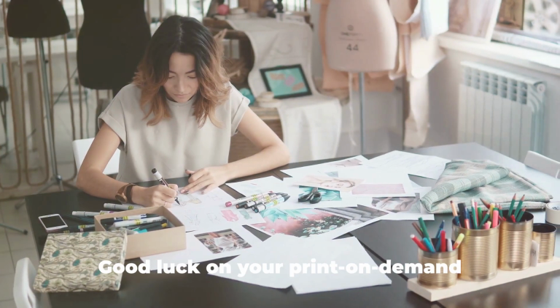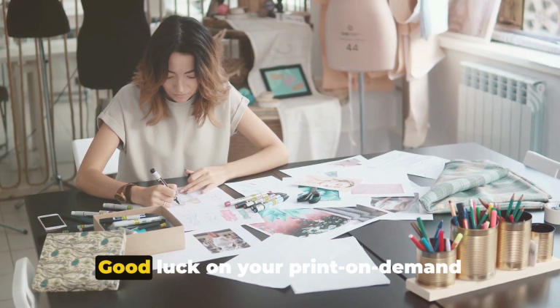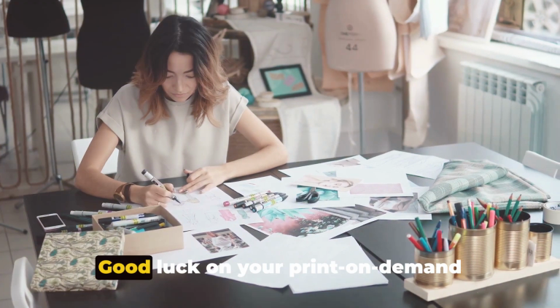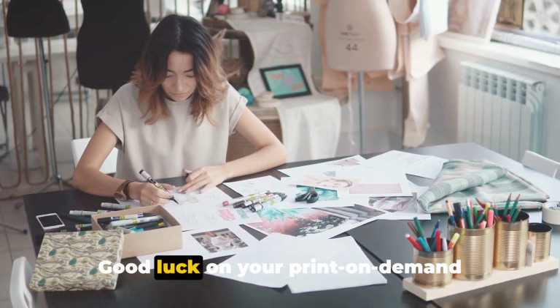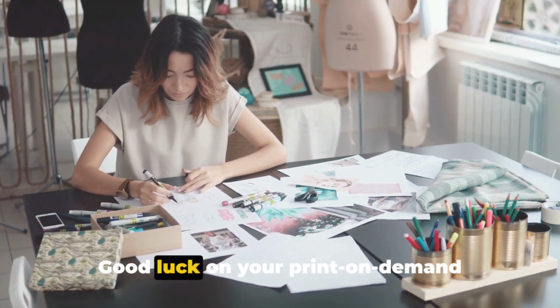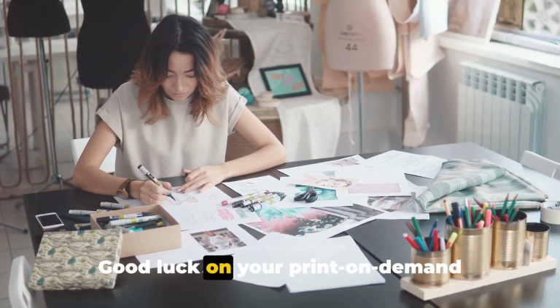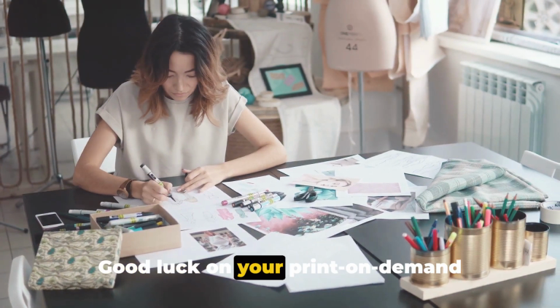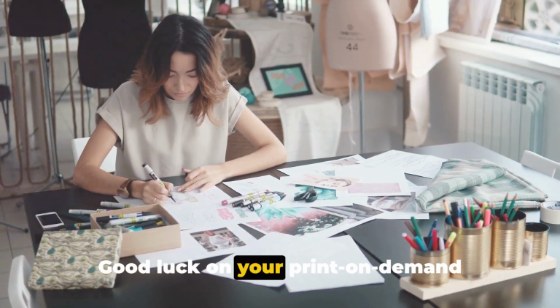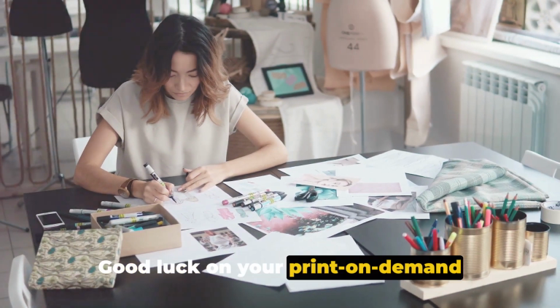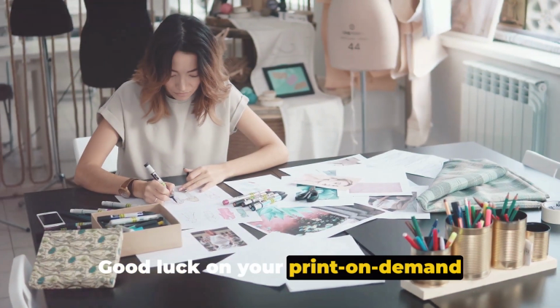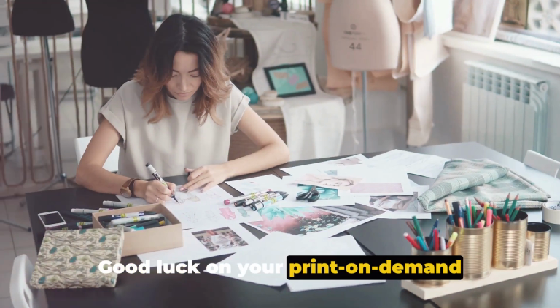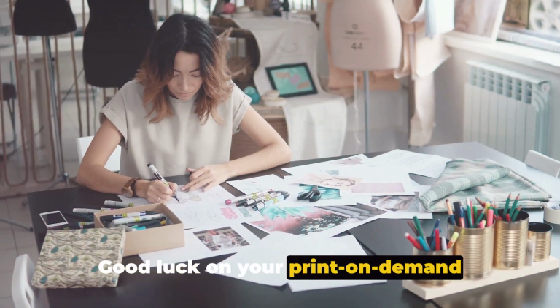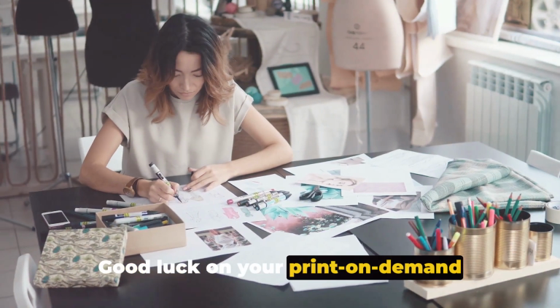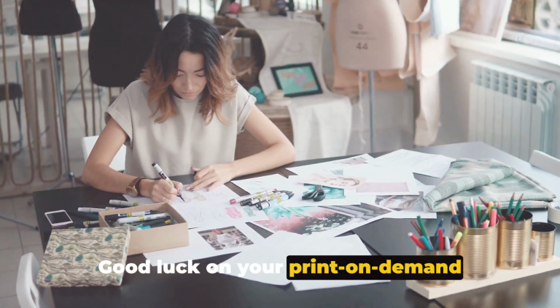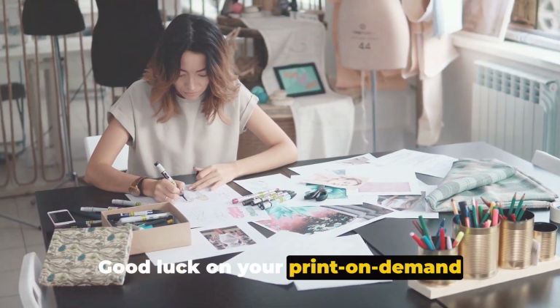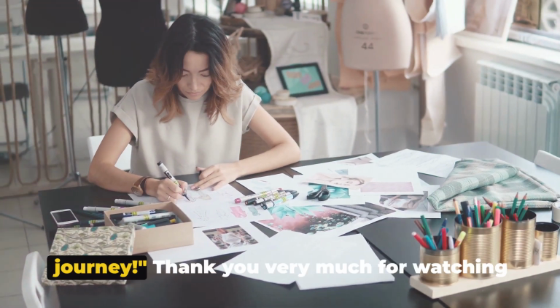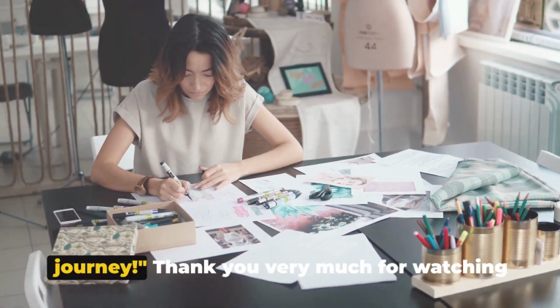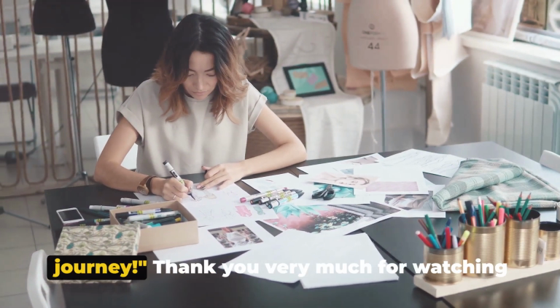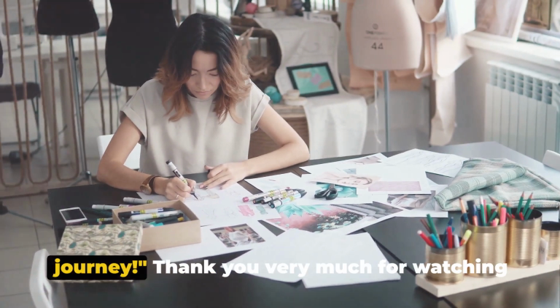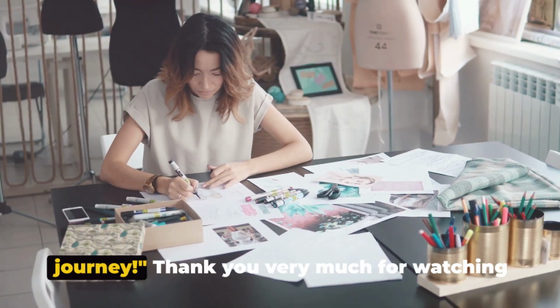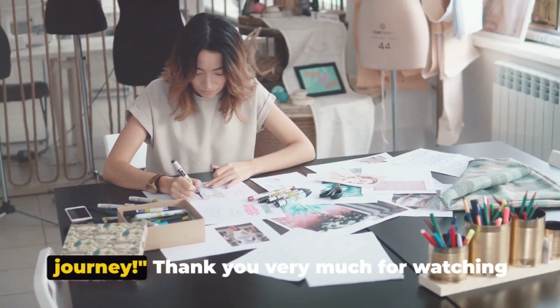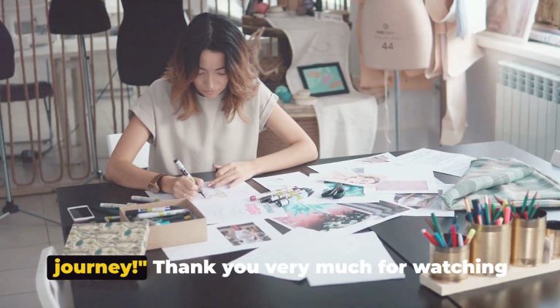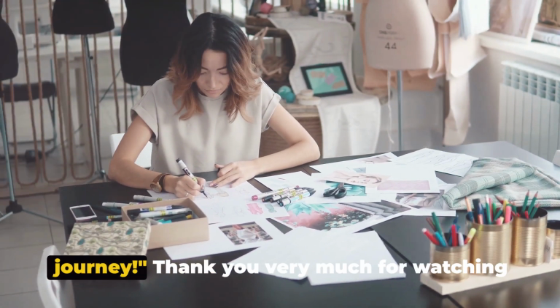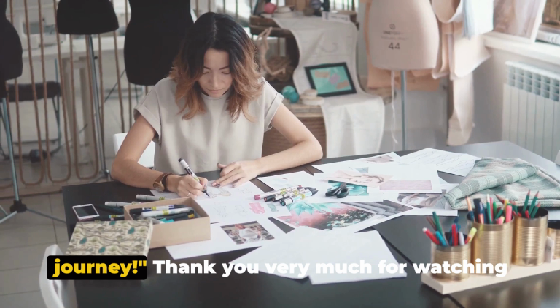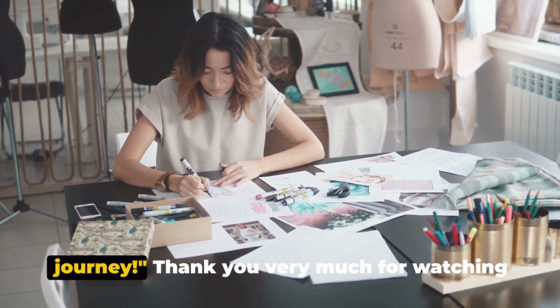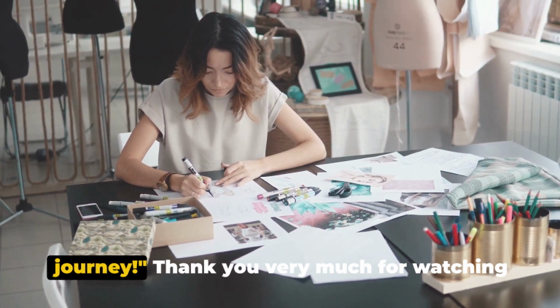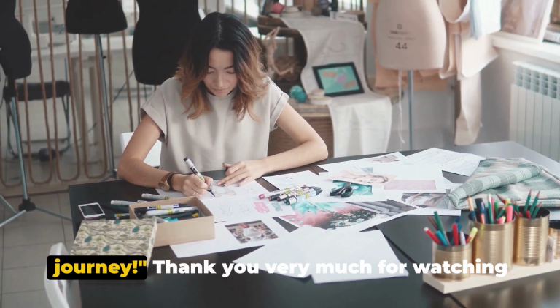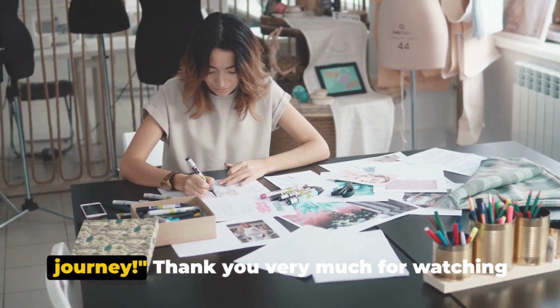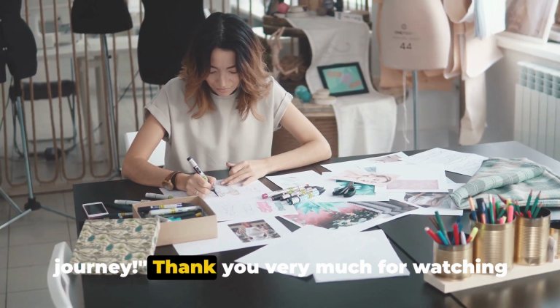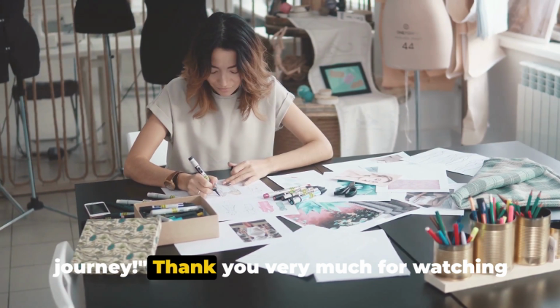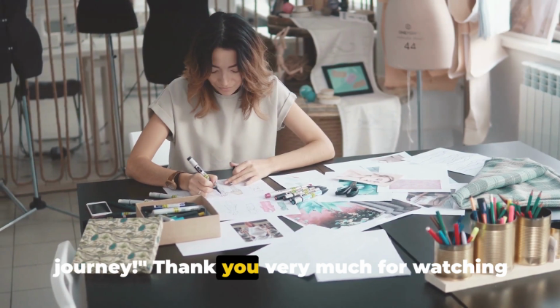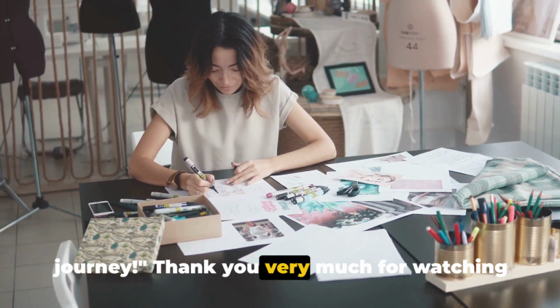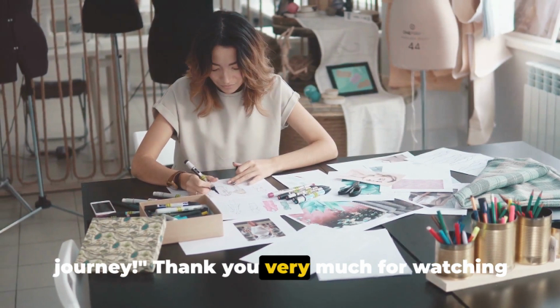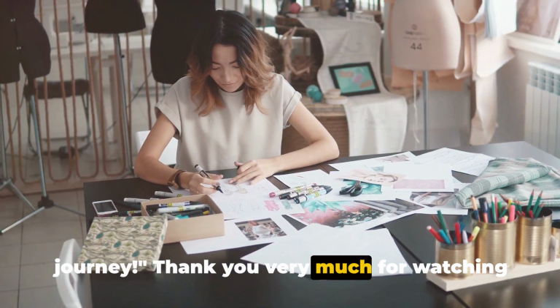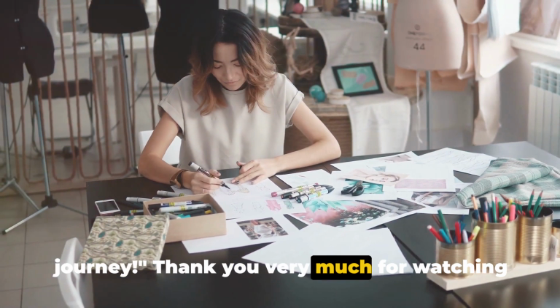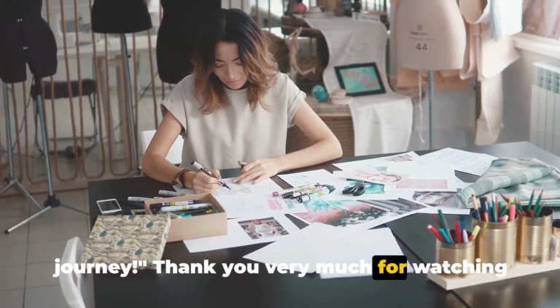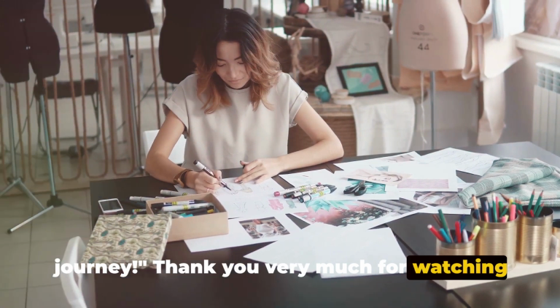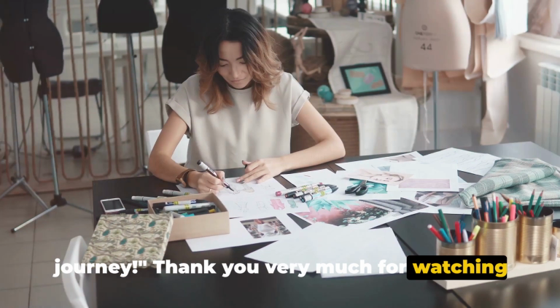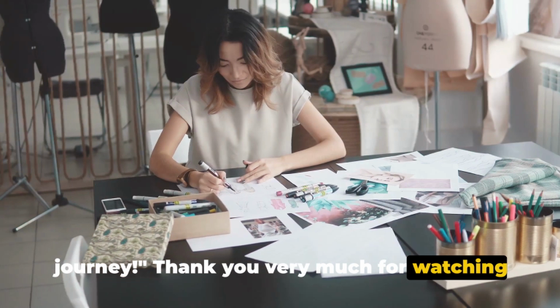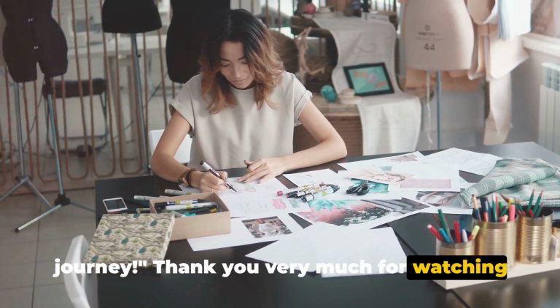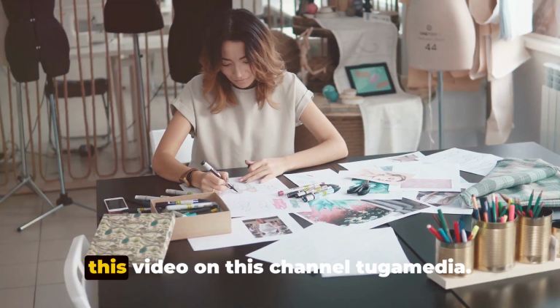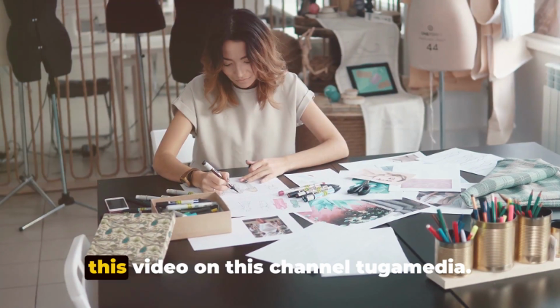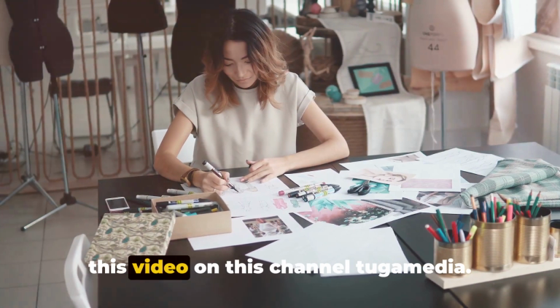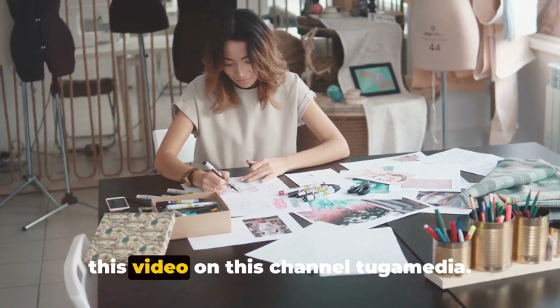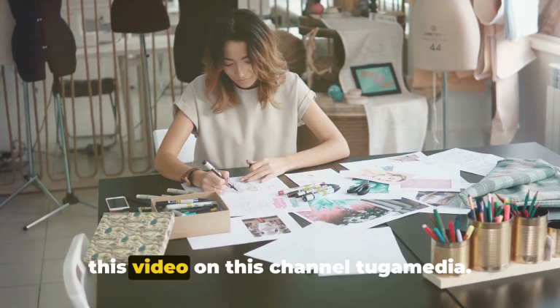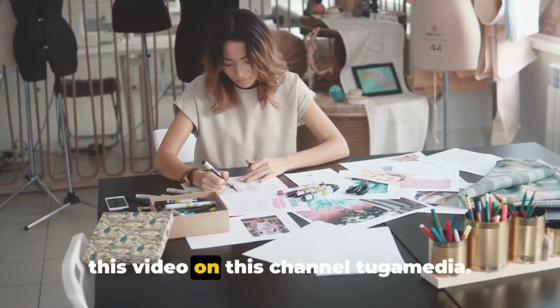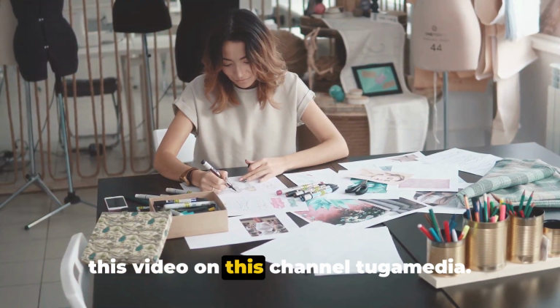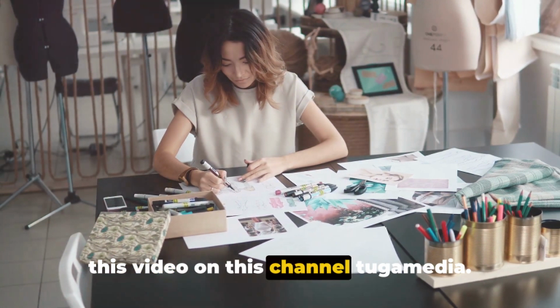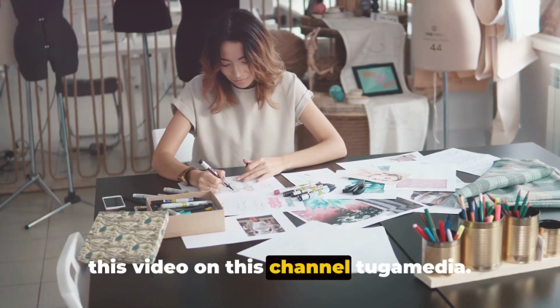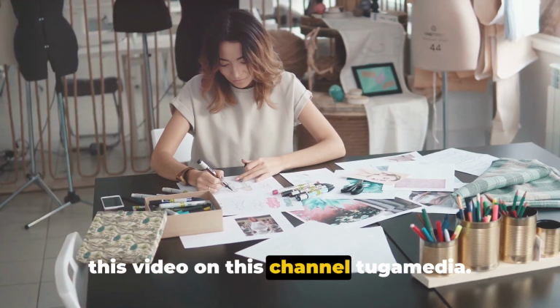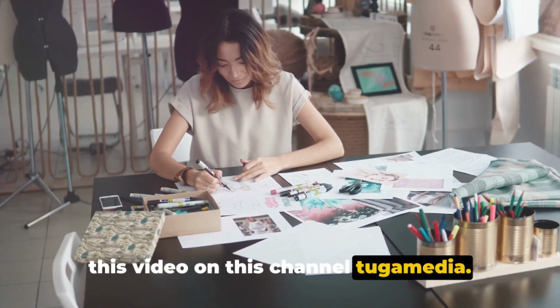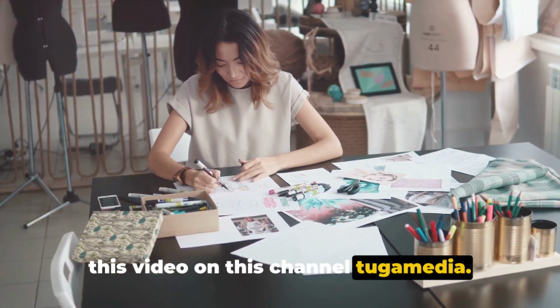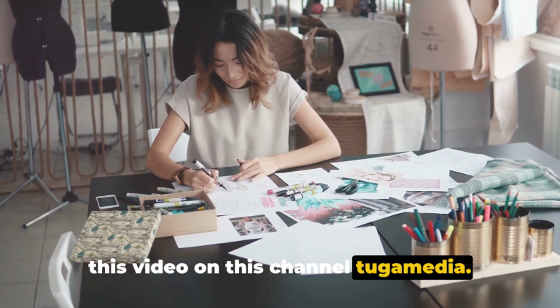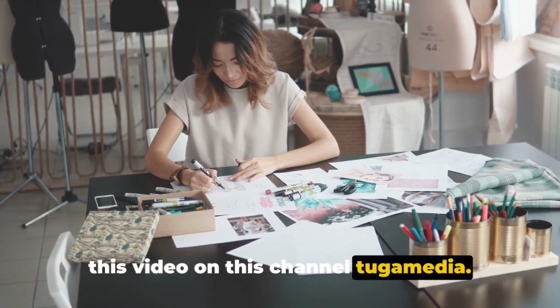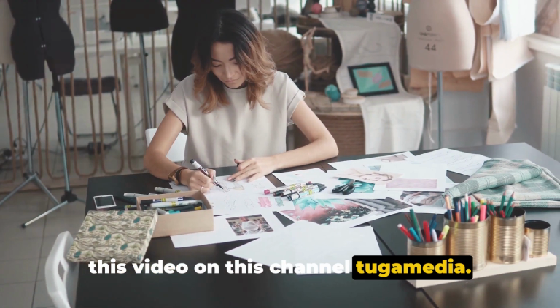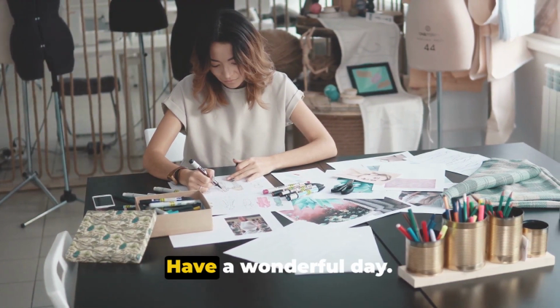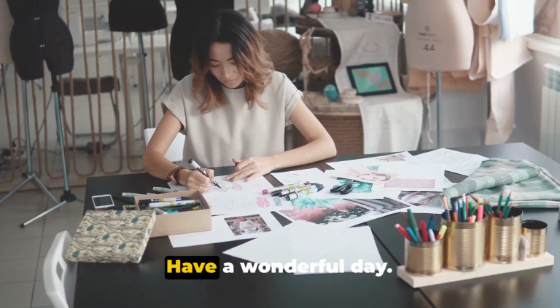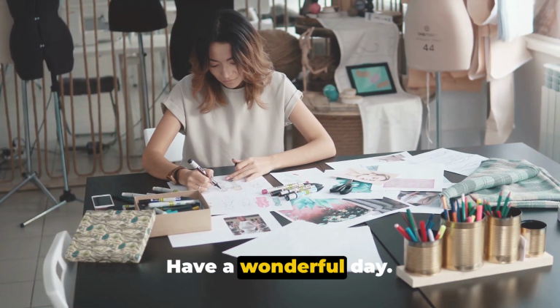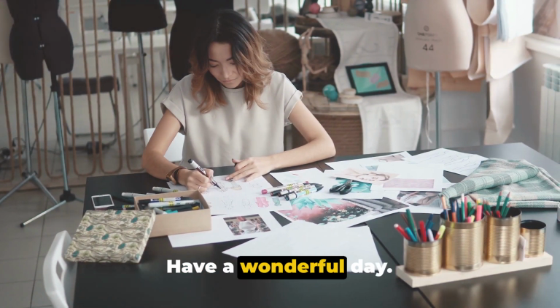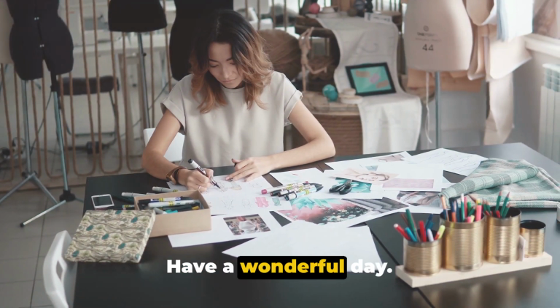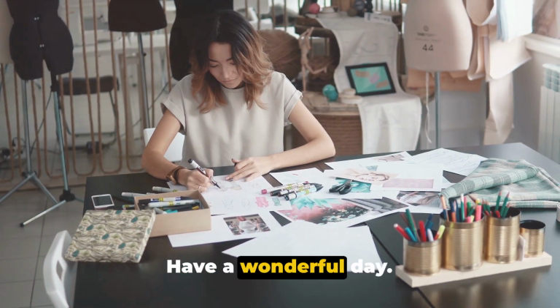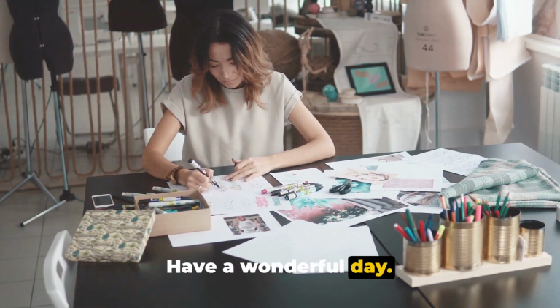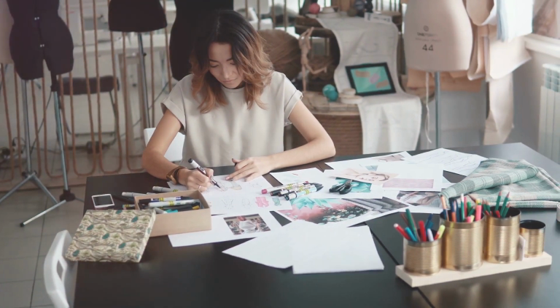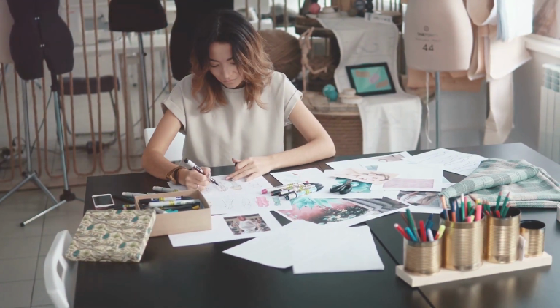Good luck on your print-on-demand journey. Thank you very much for watching this video on this channel, Tugger Media. Have a wonderful day.